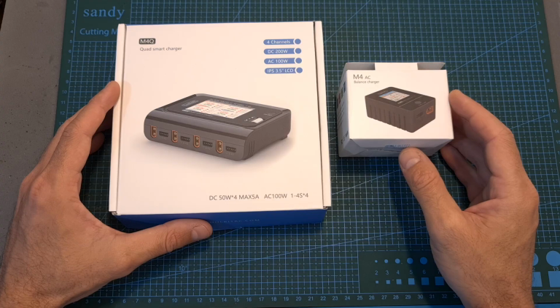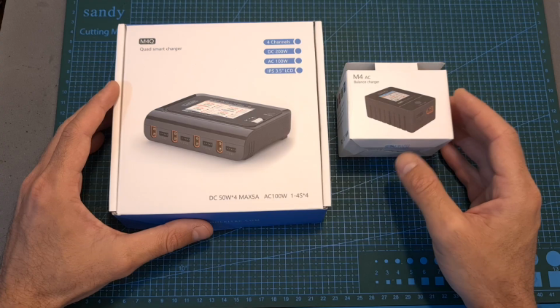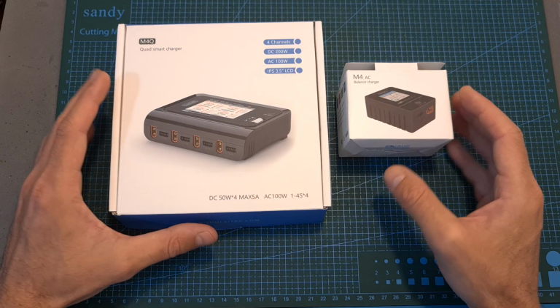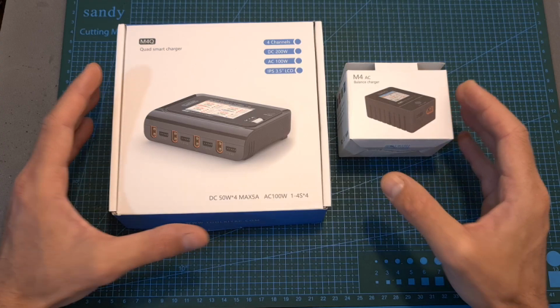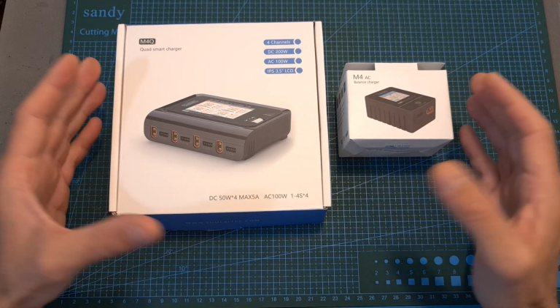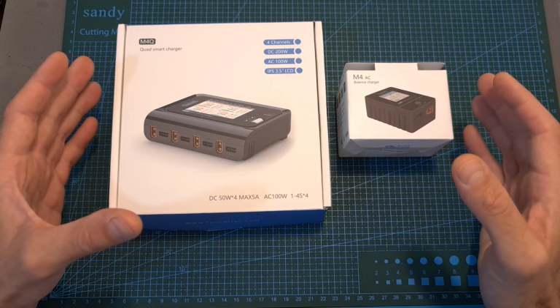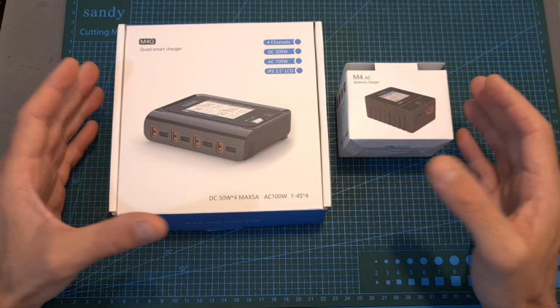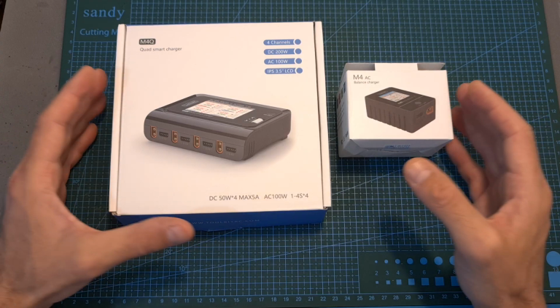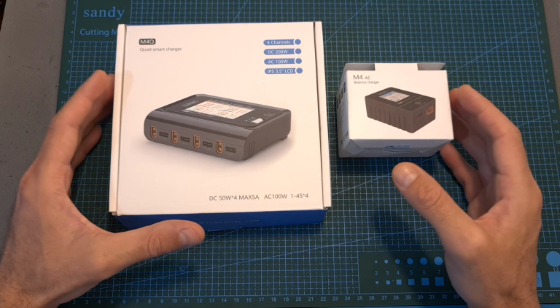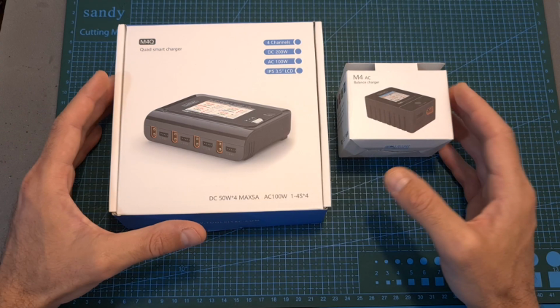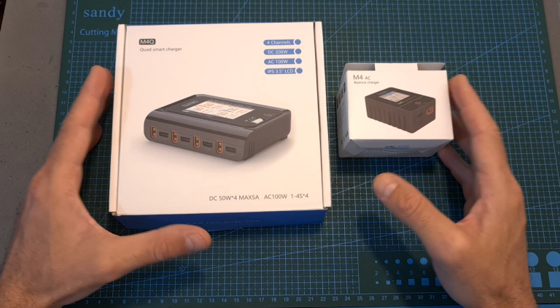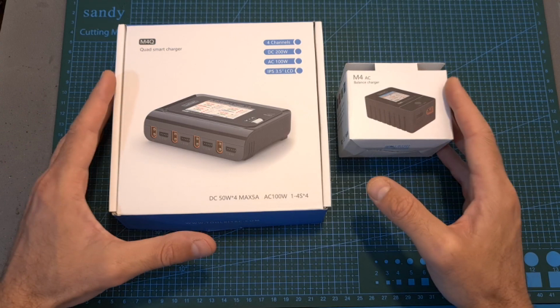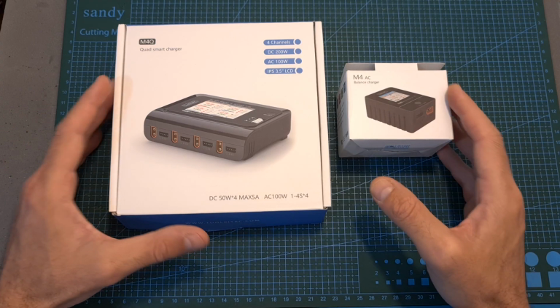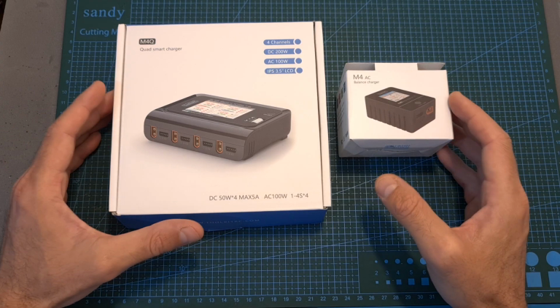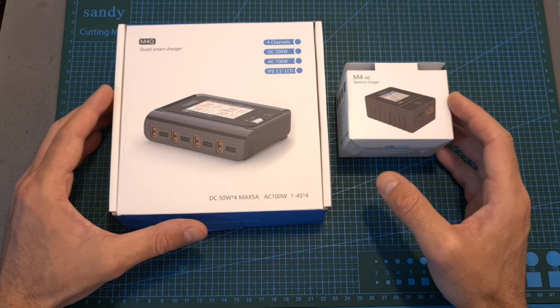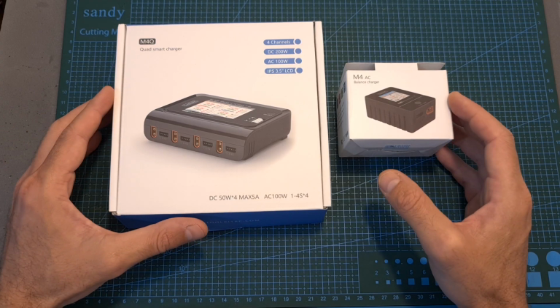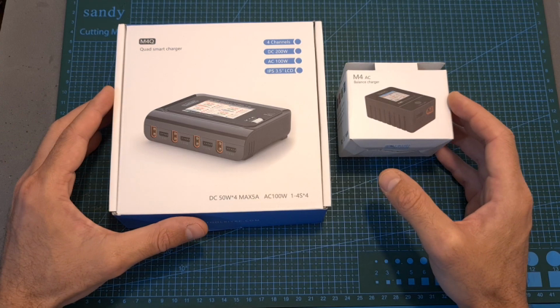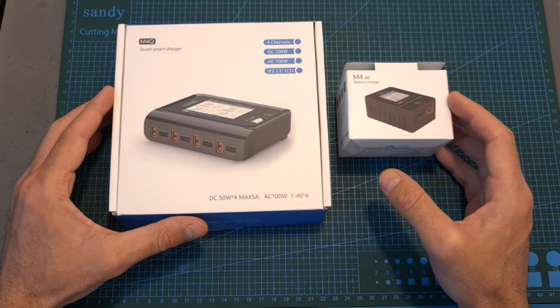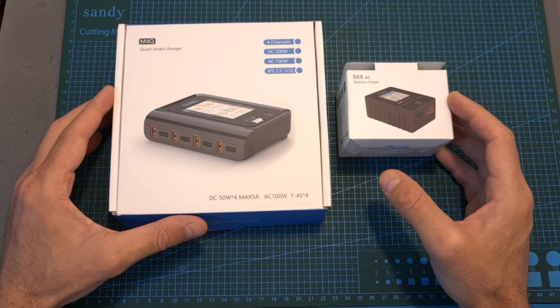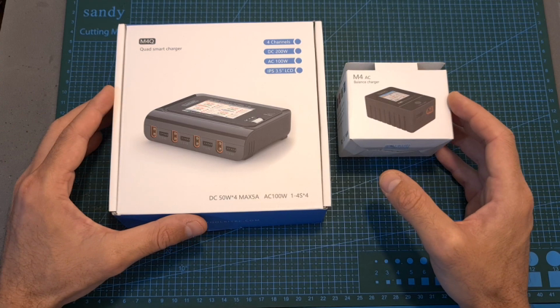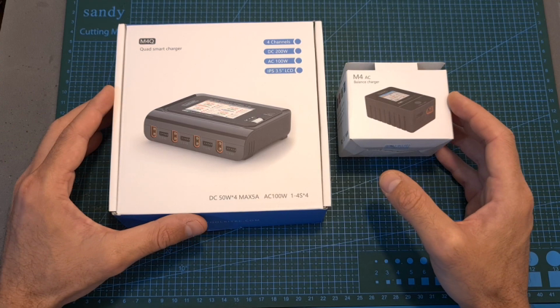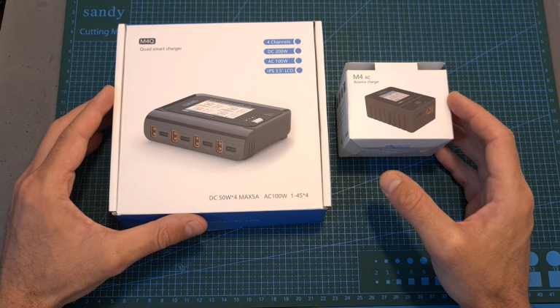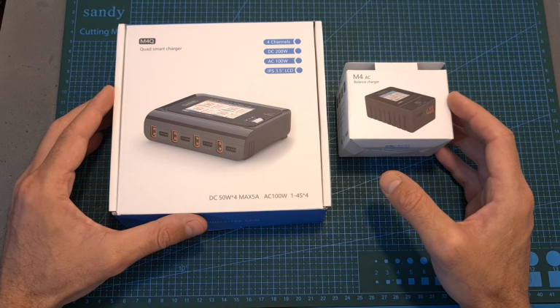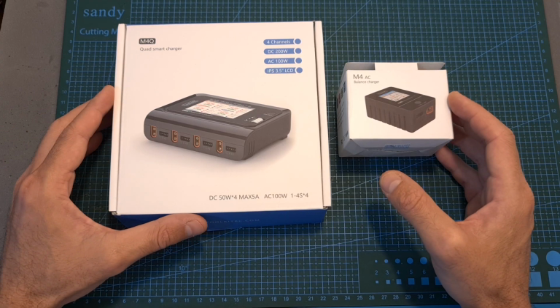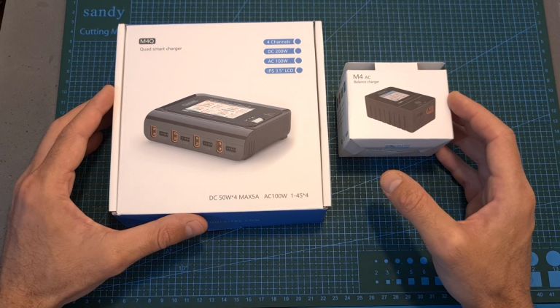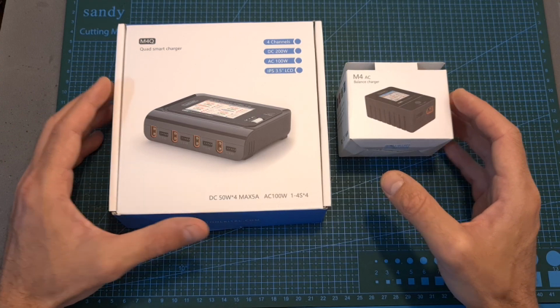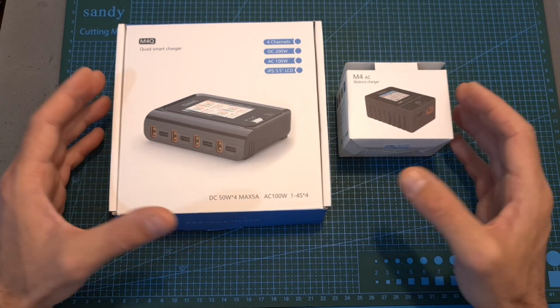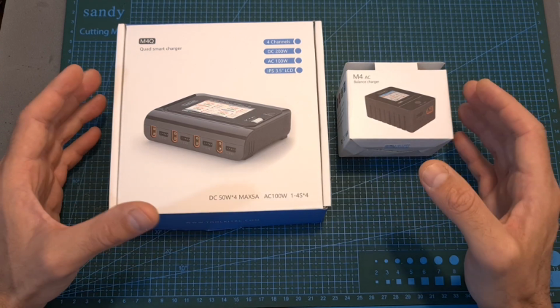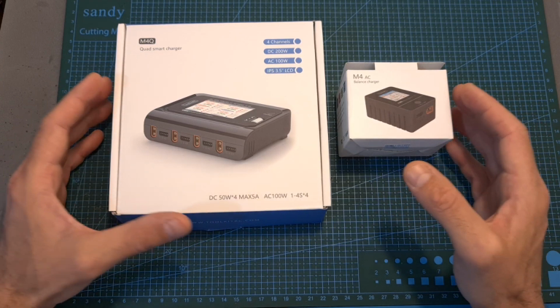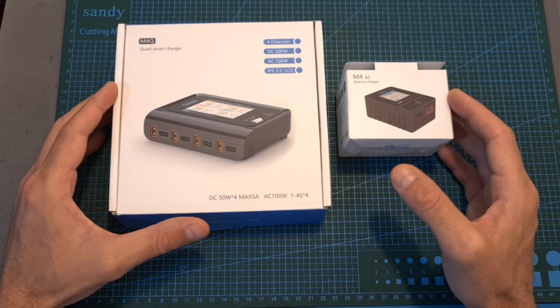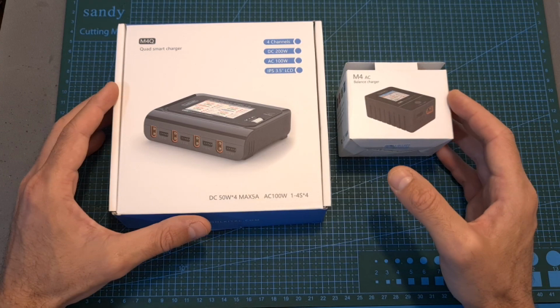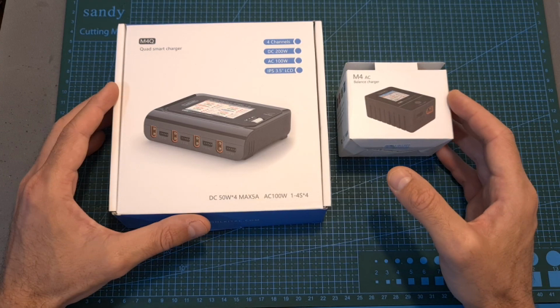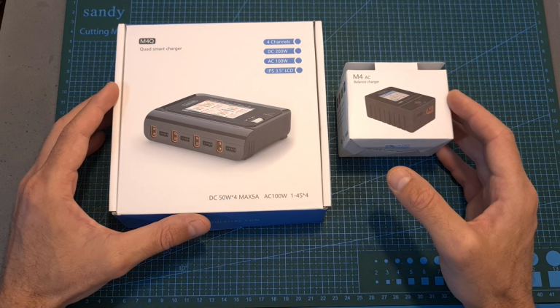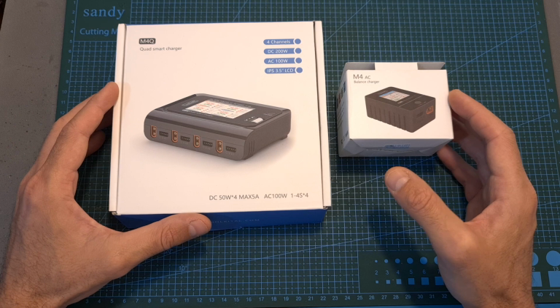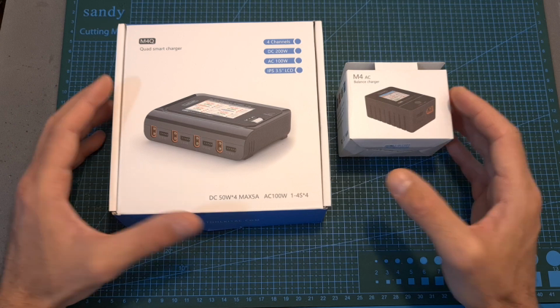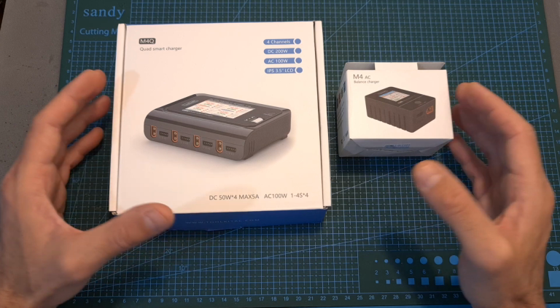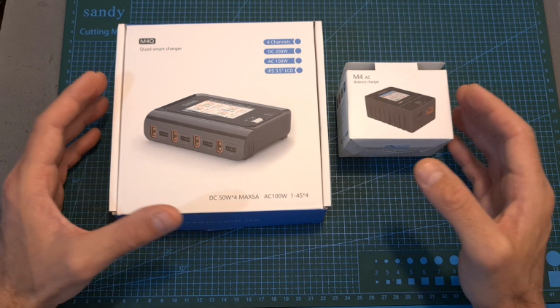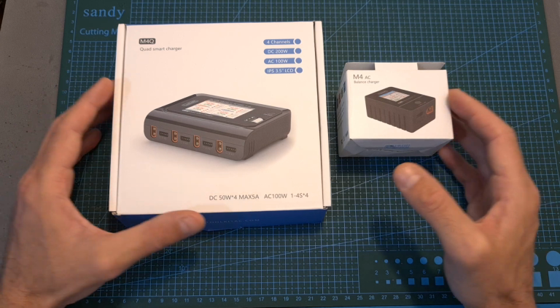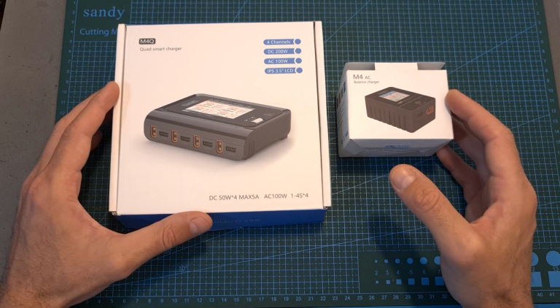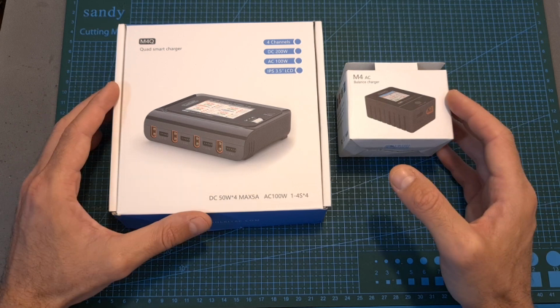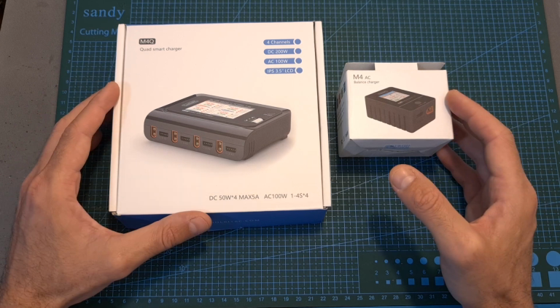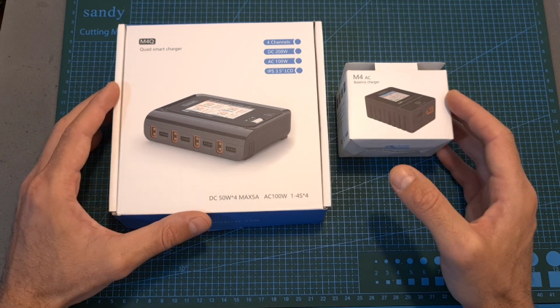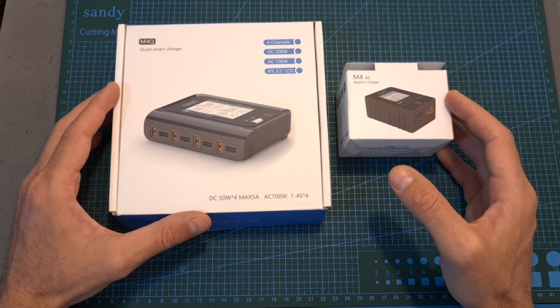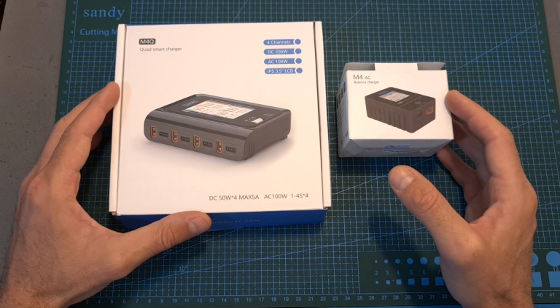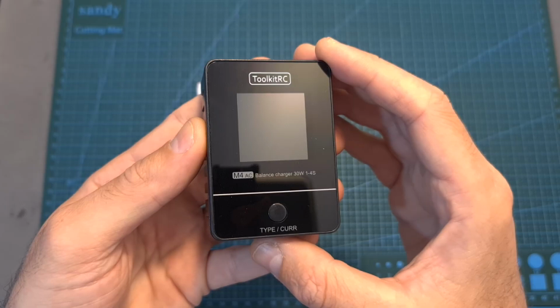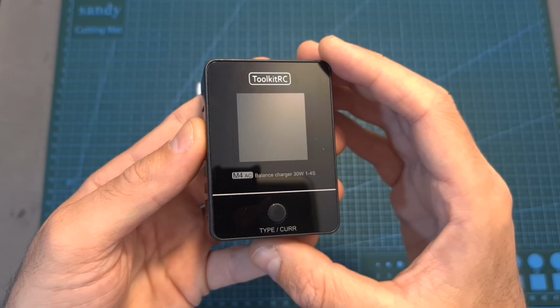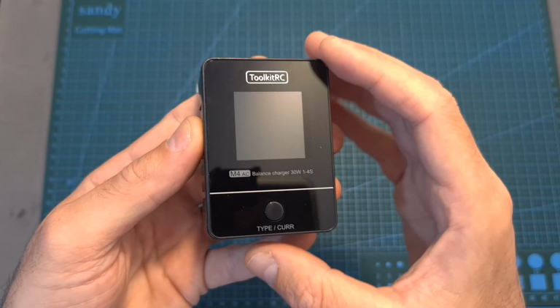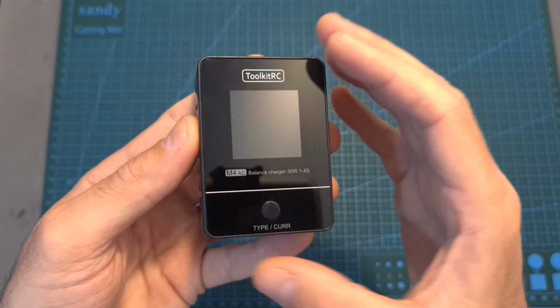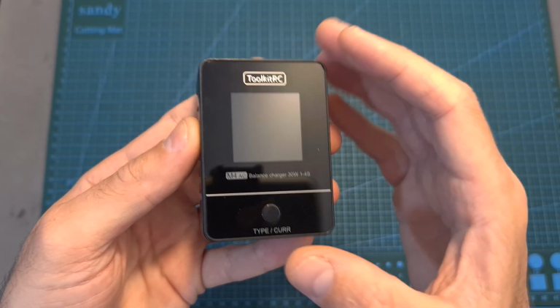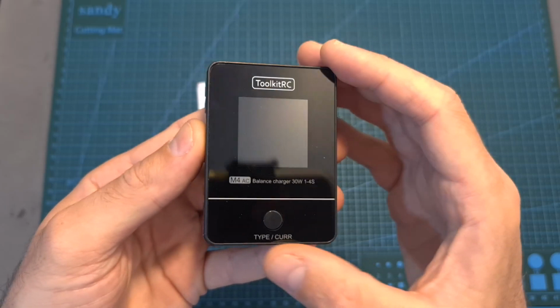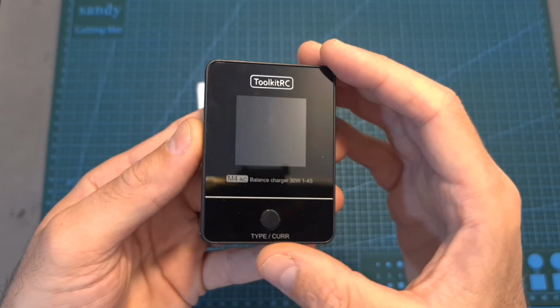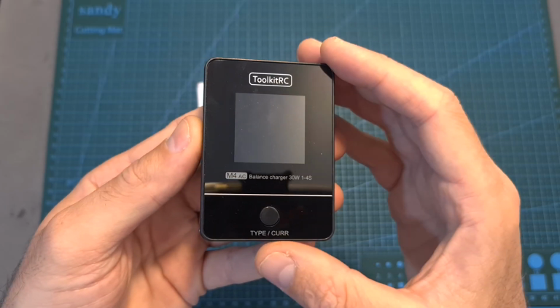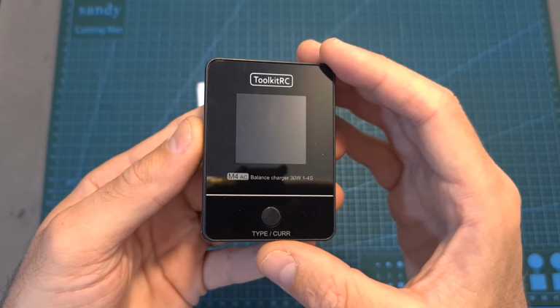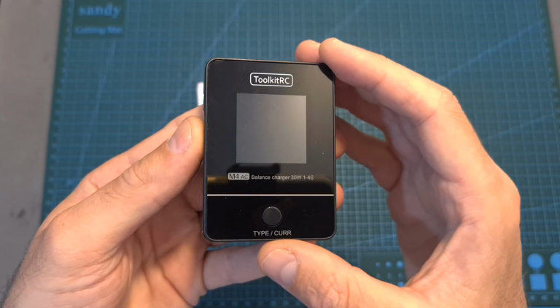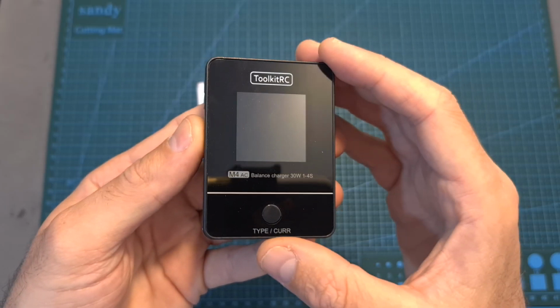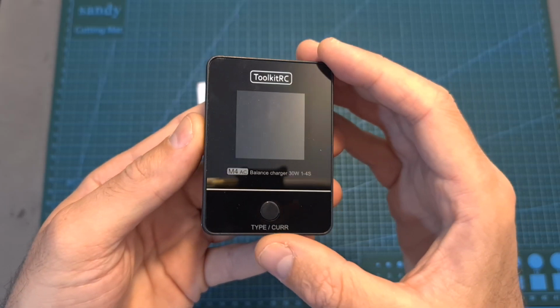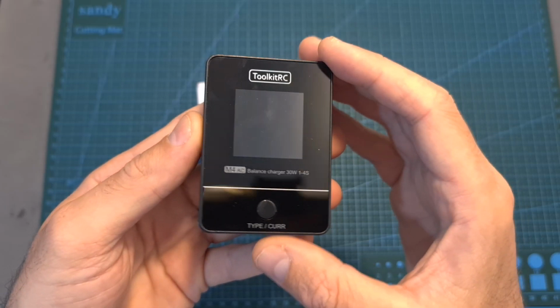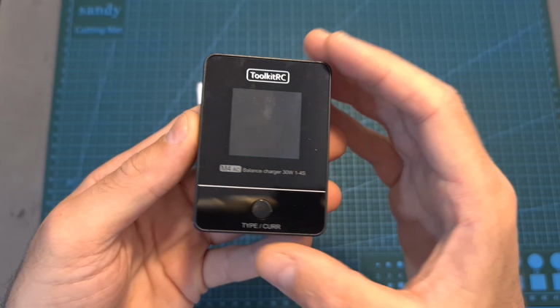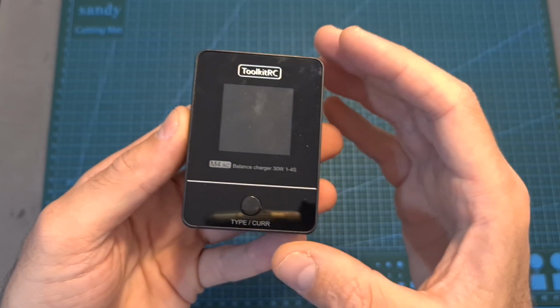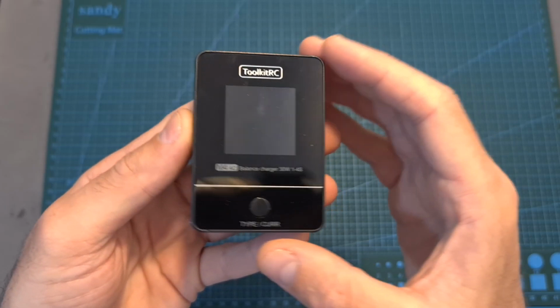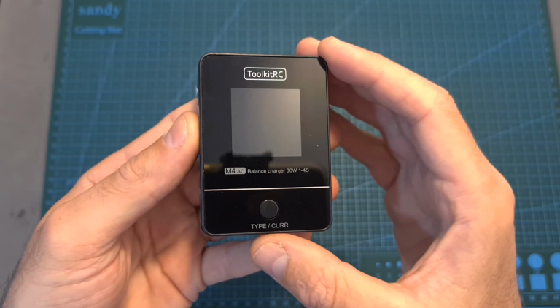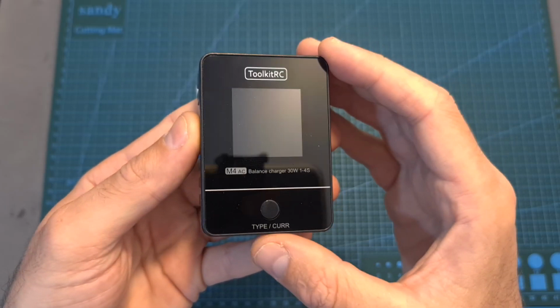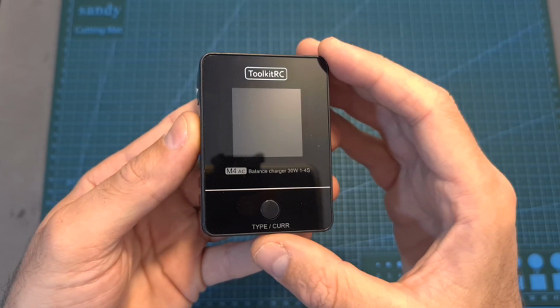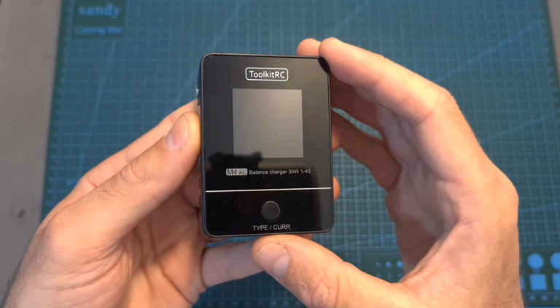In this video, I'm going to go over the specs and features of both chargers and show you how to use them. First, let's start with the M4AC.